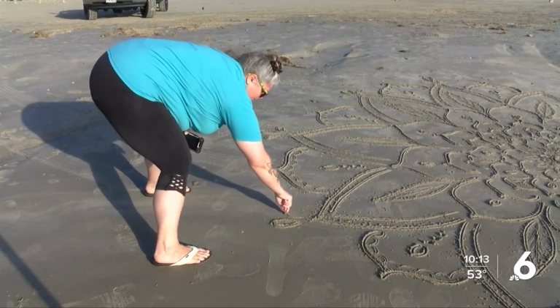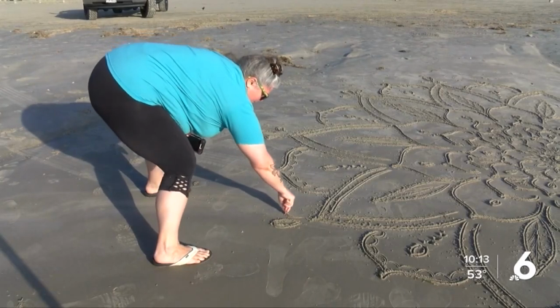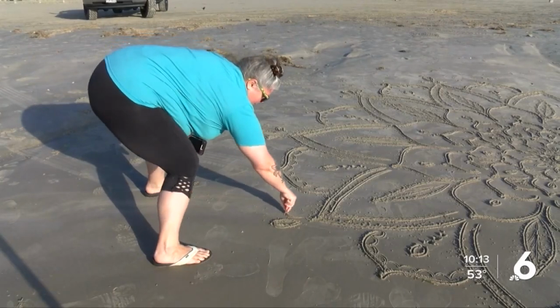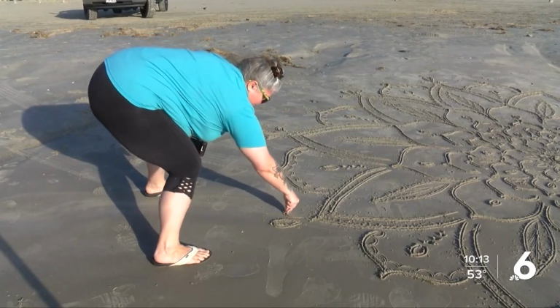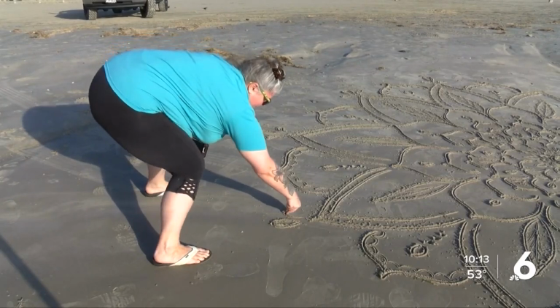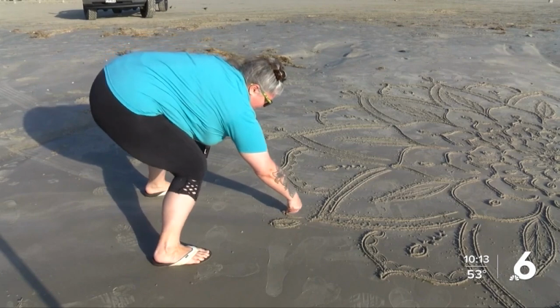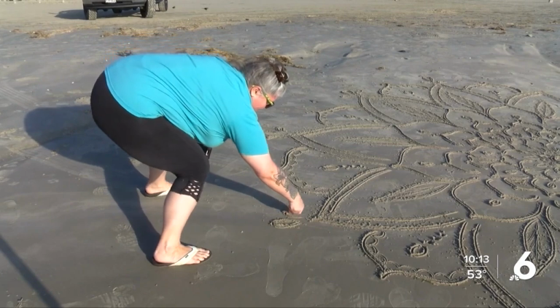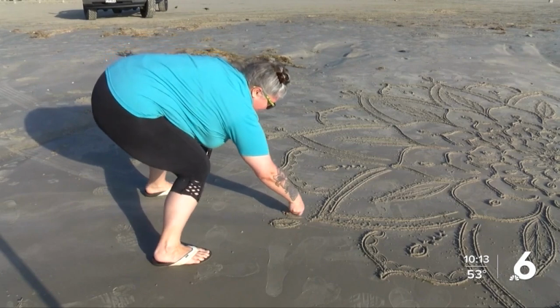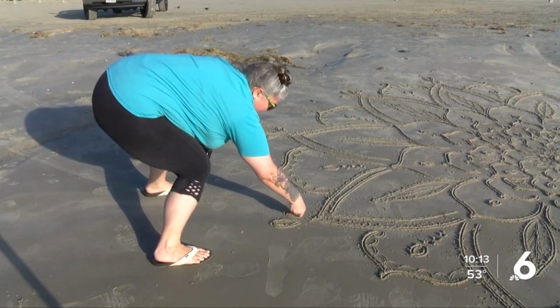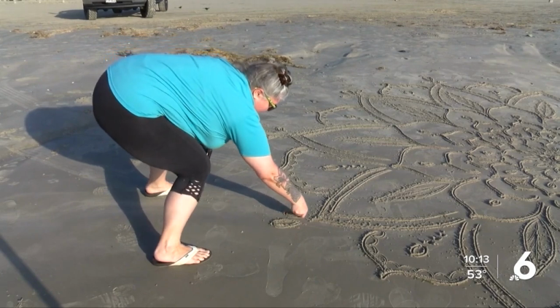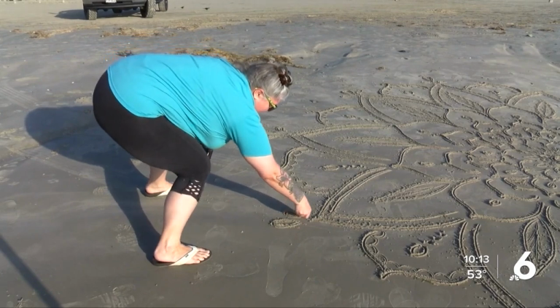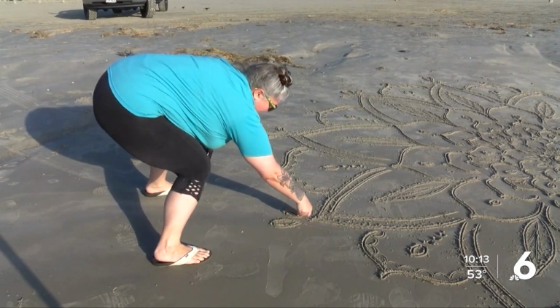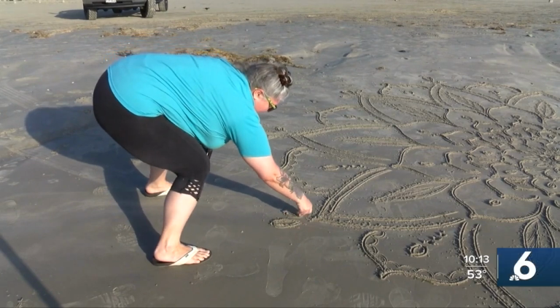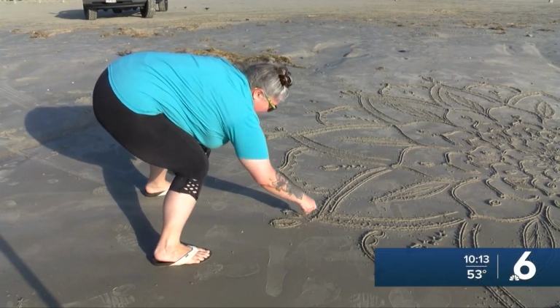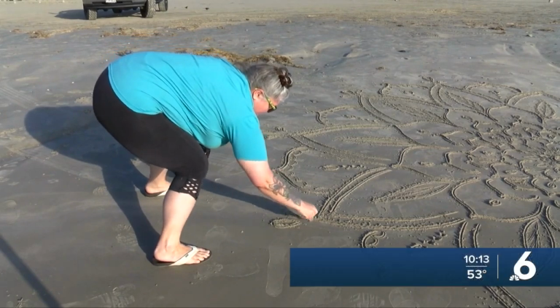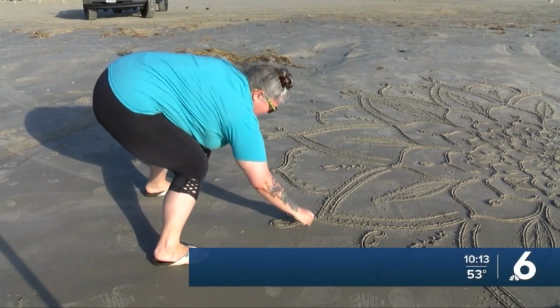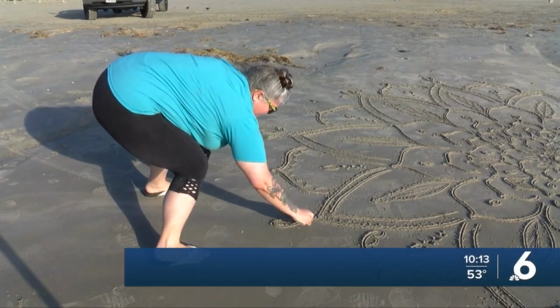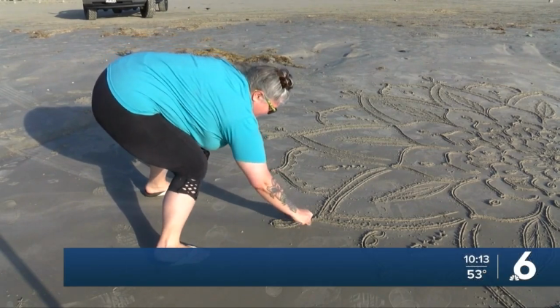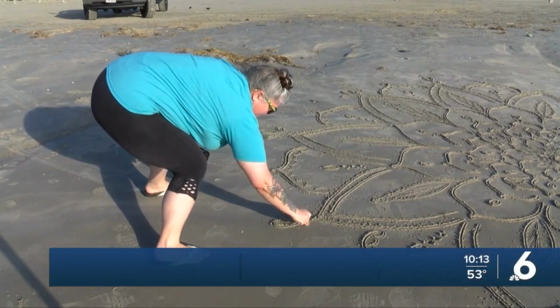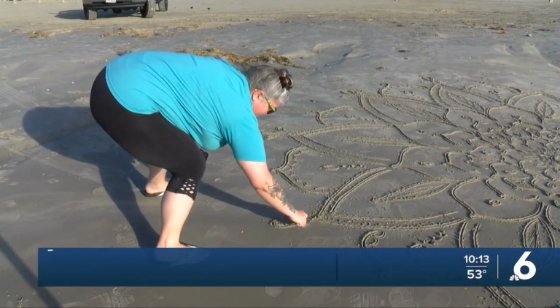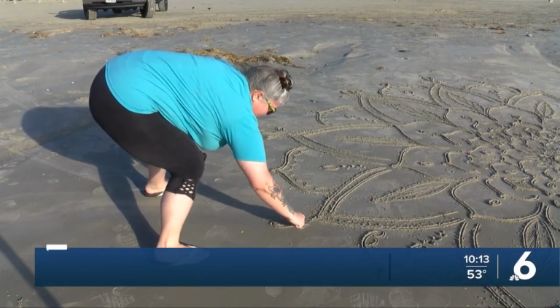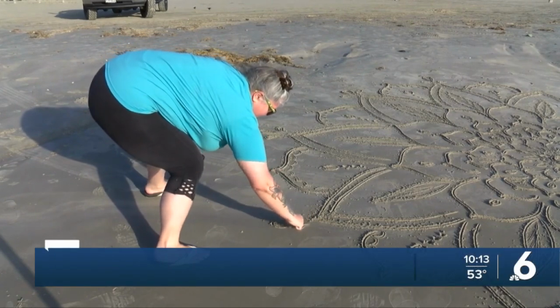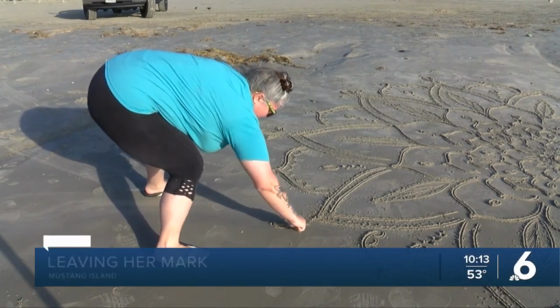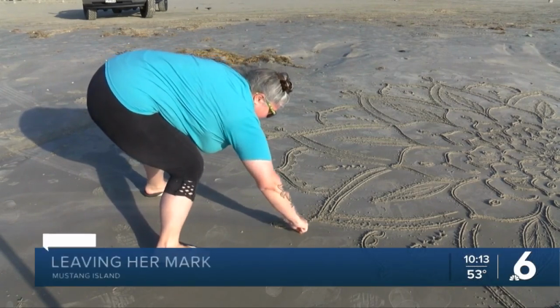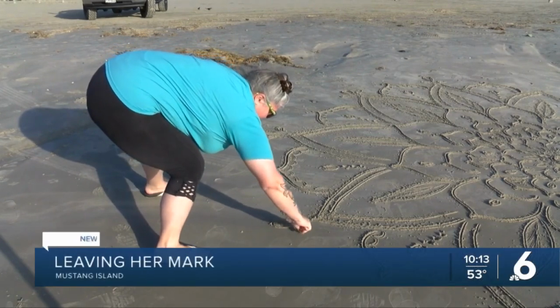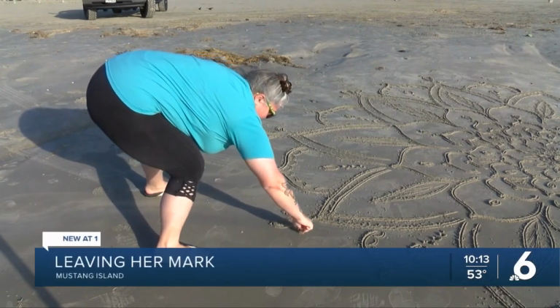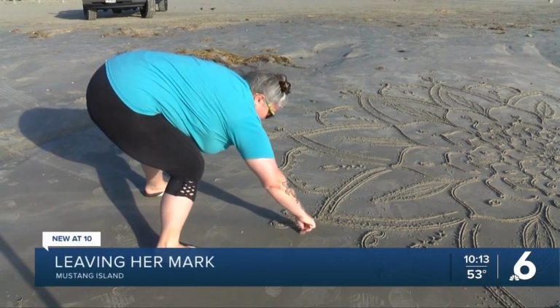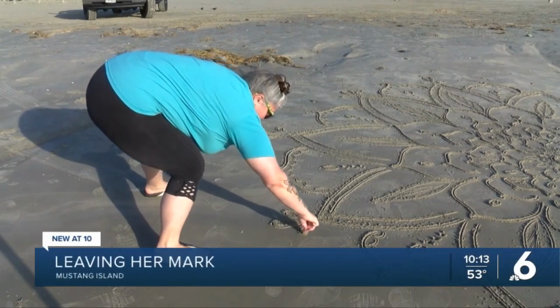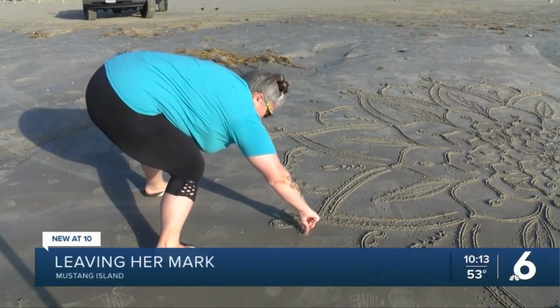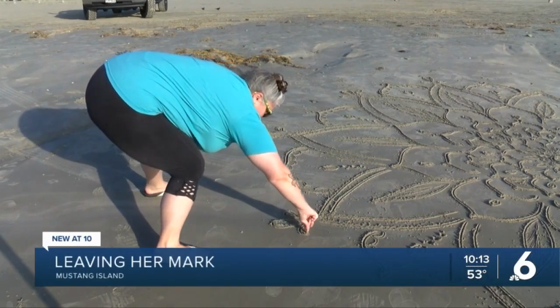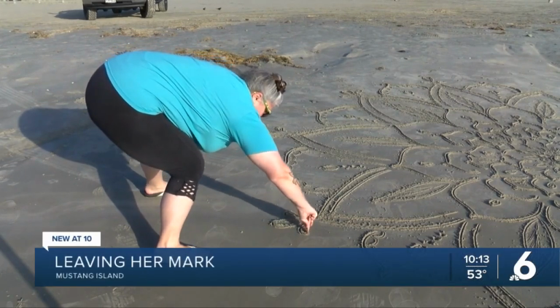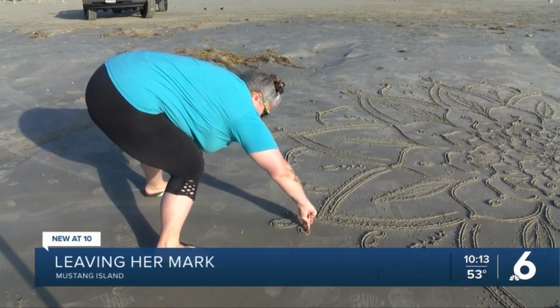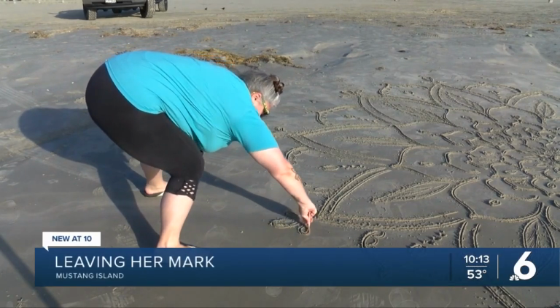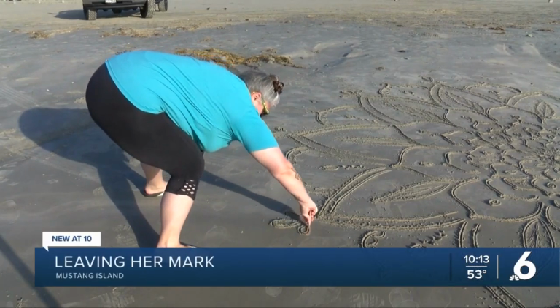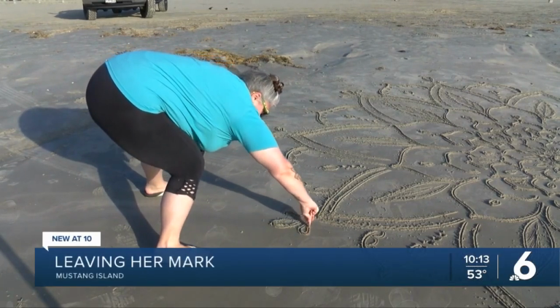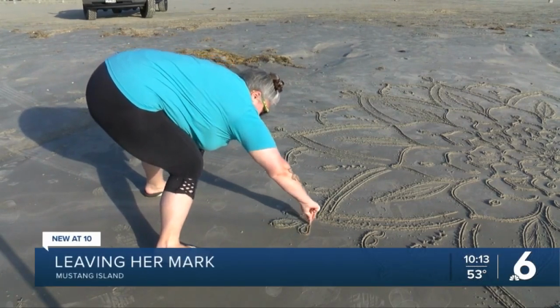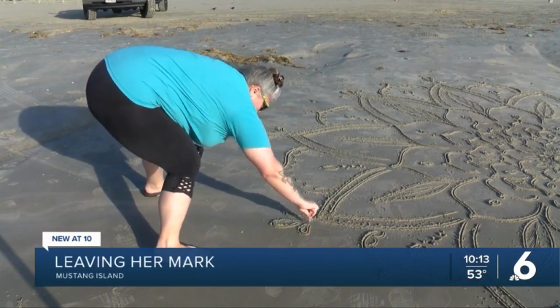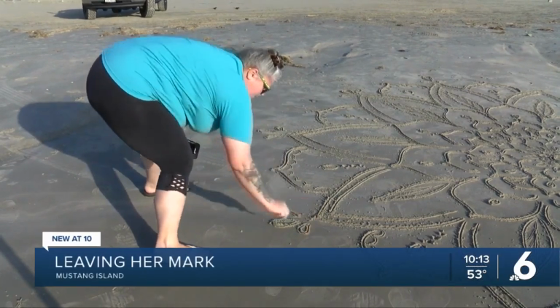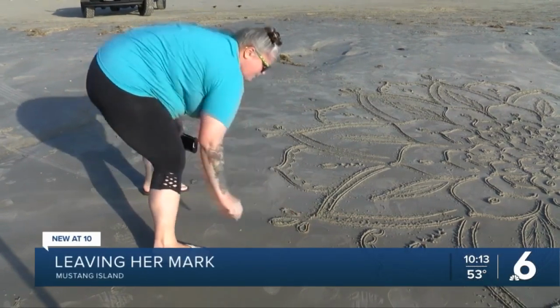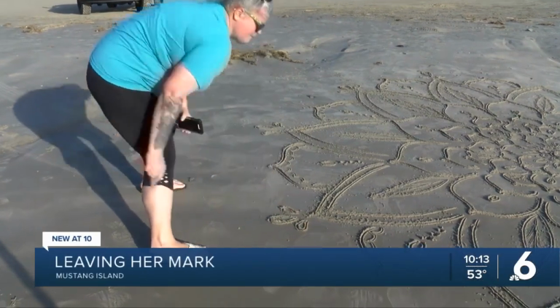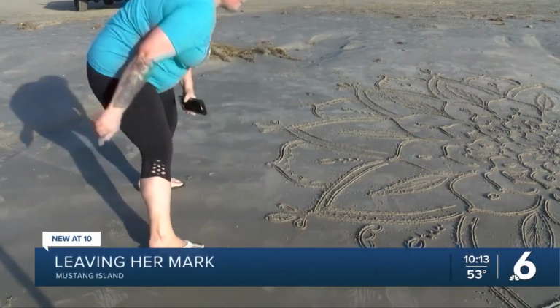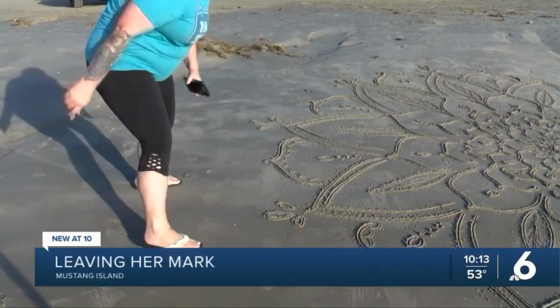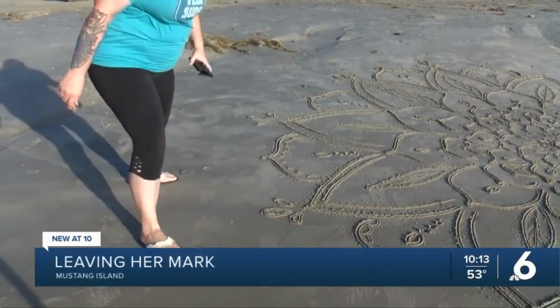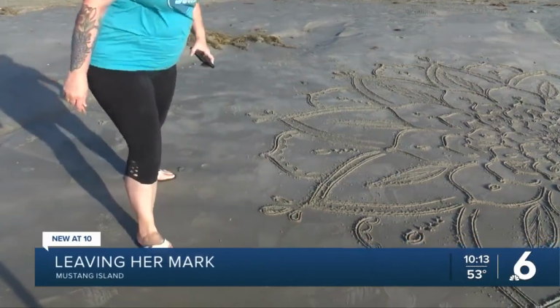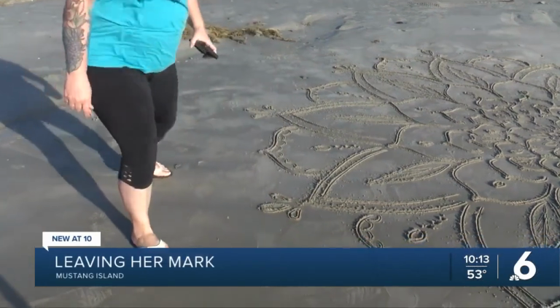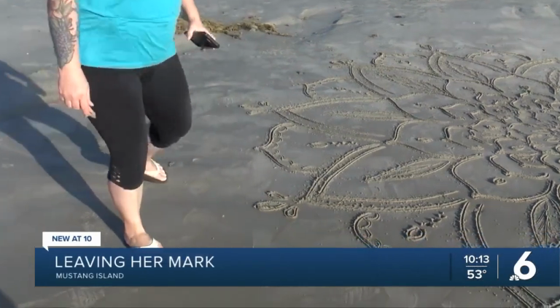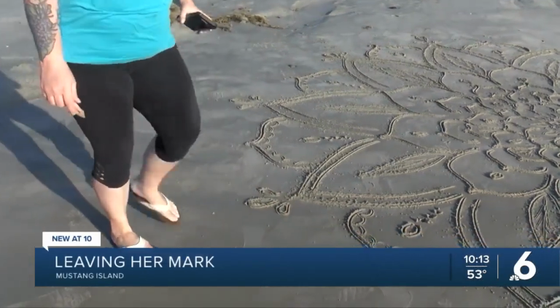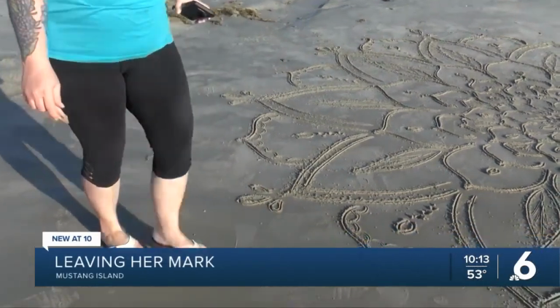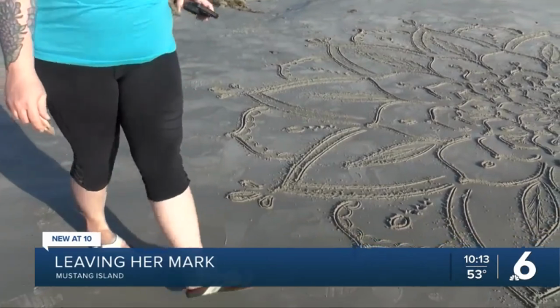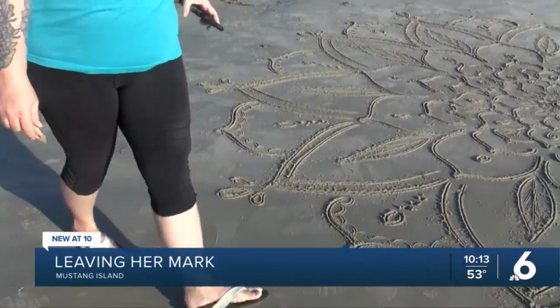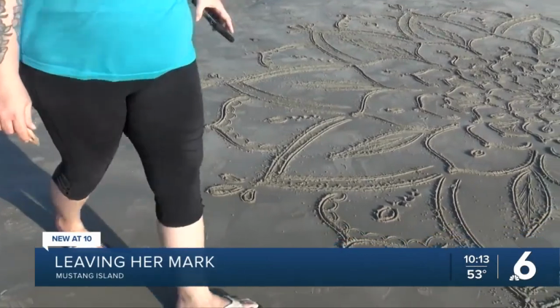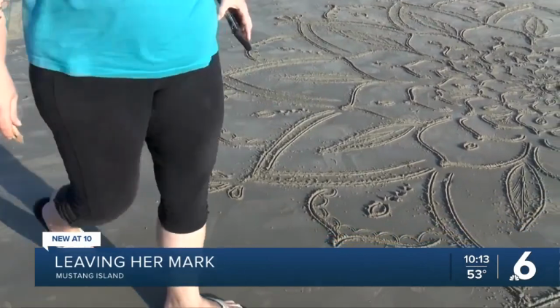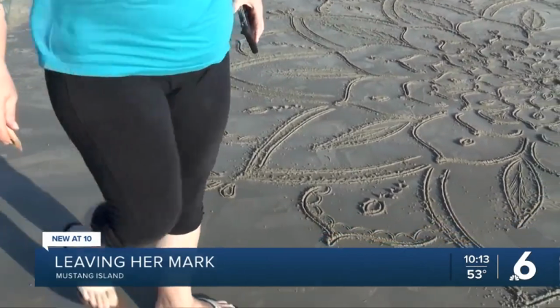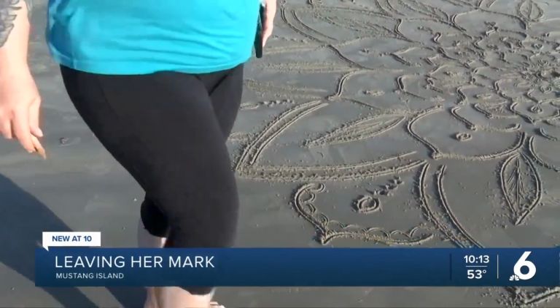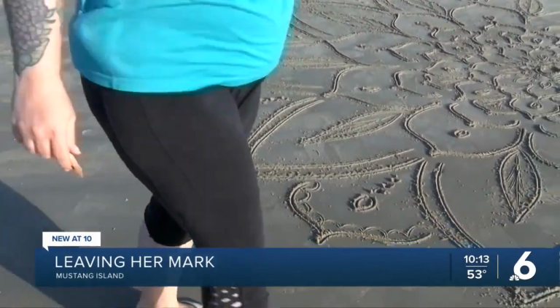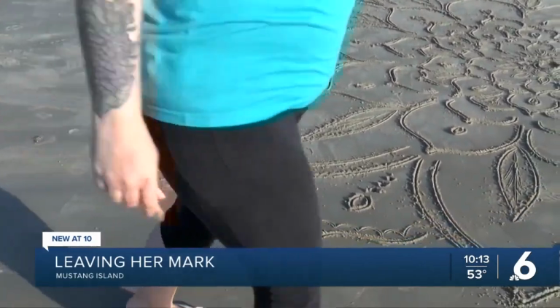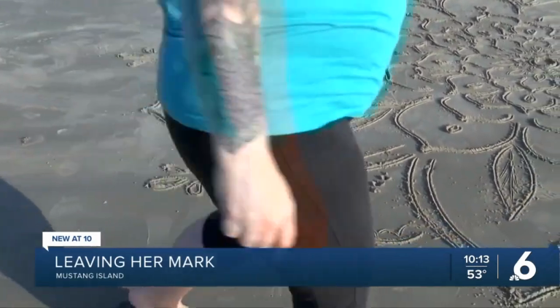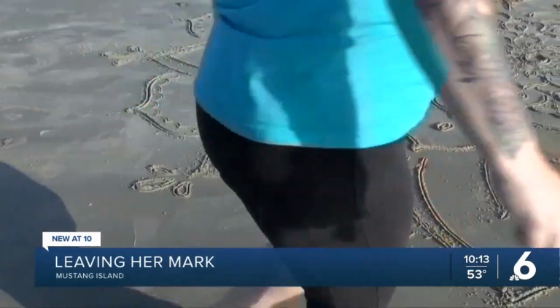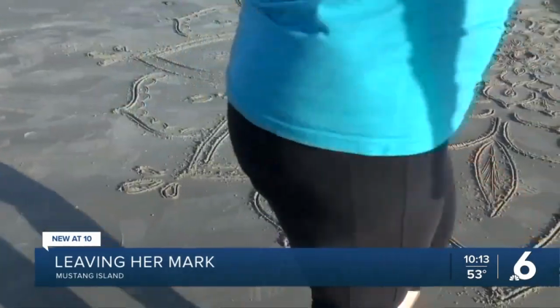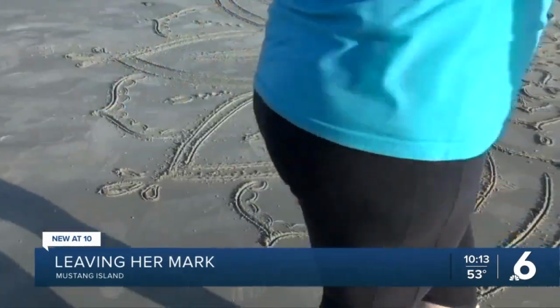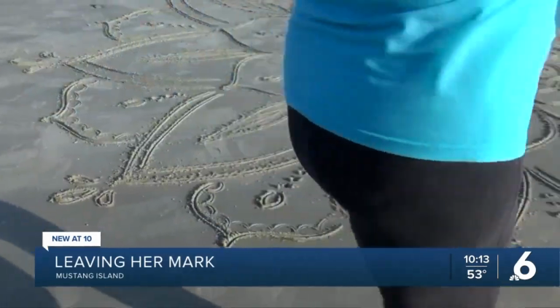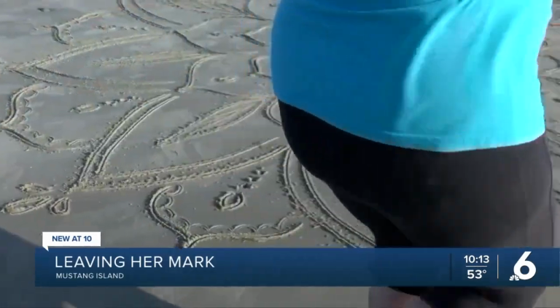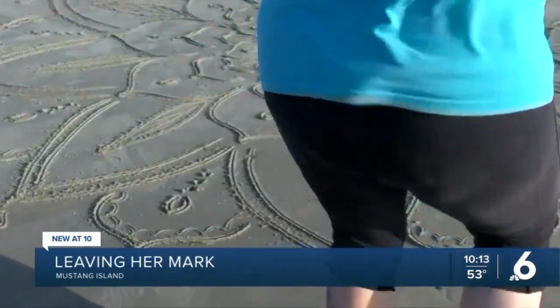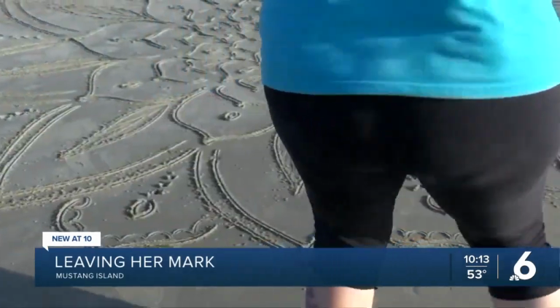Jolene Martin, a resident of the Ingleside community, is leaving her mark on Mustang Island, even if it's just temporary.